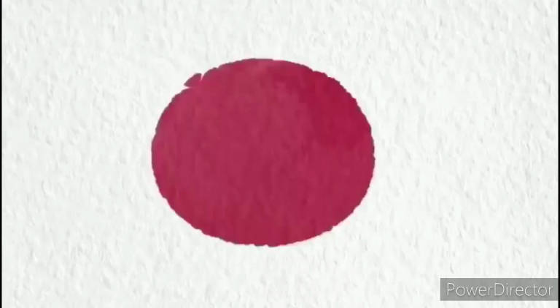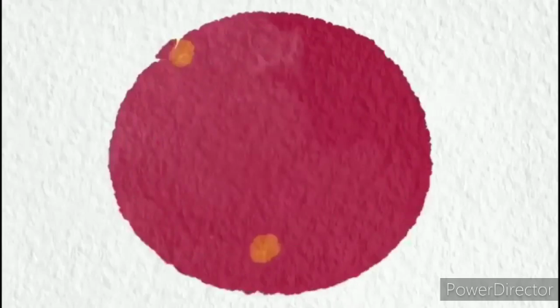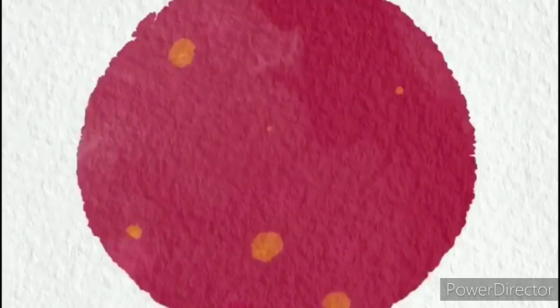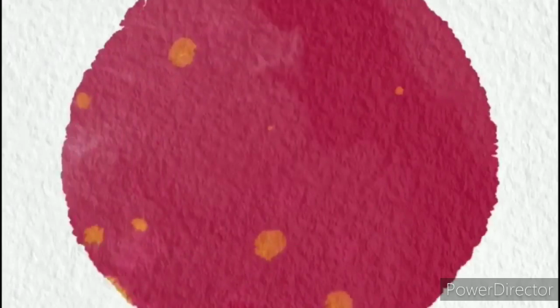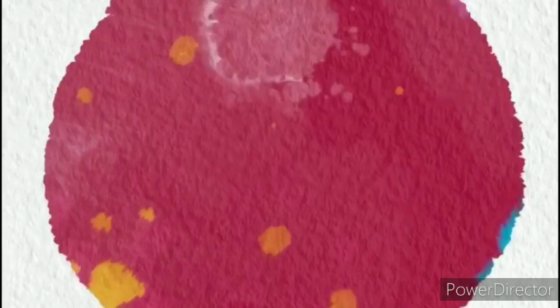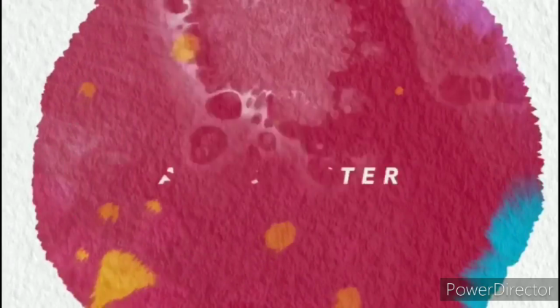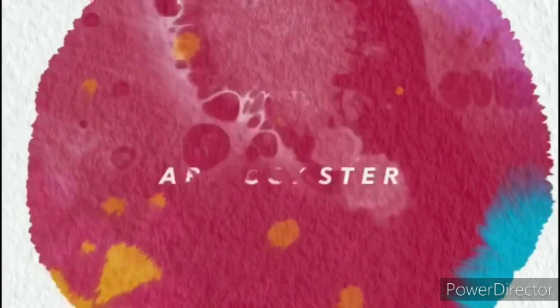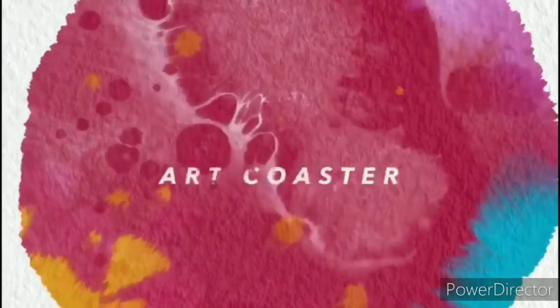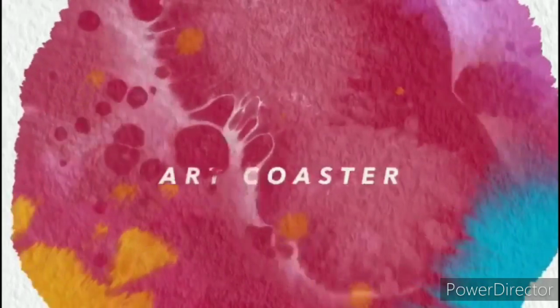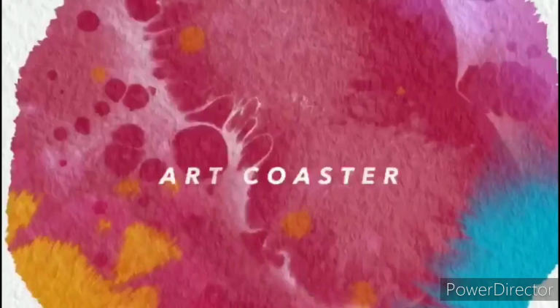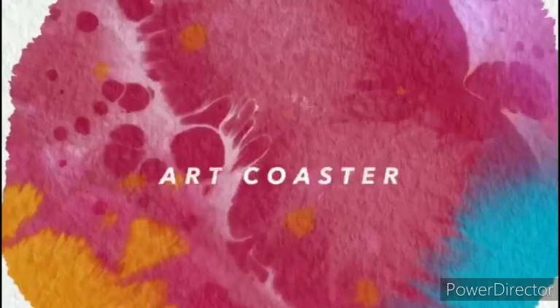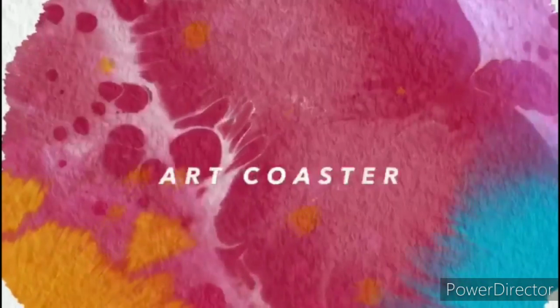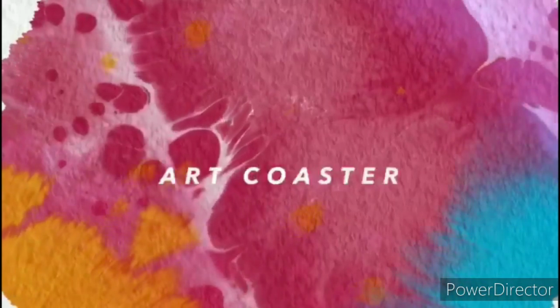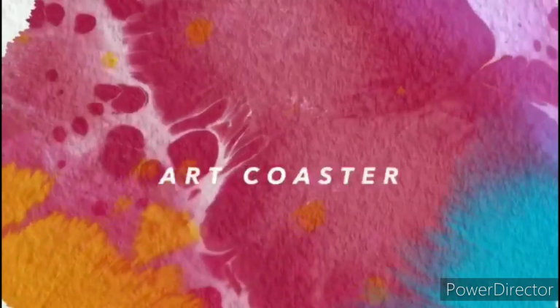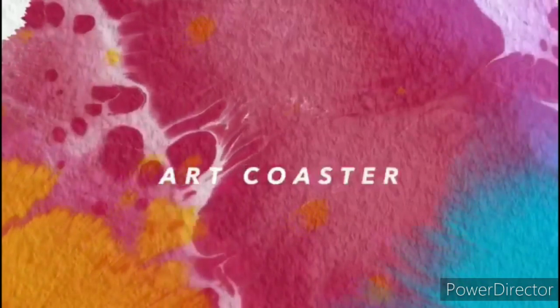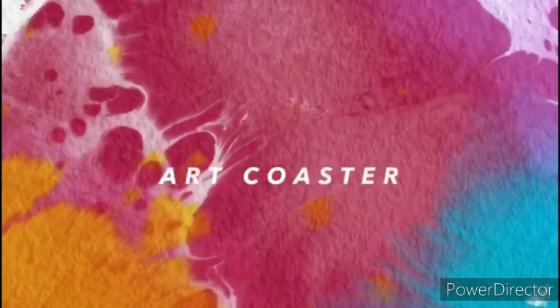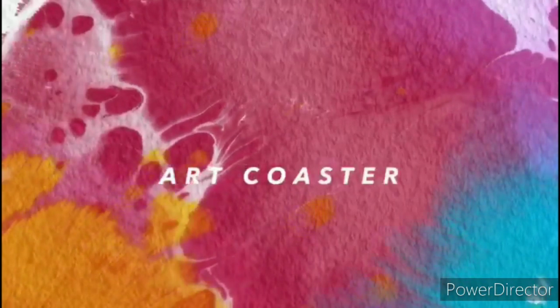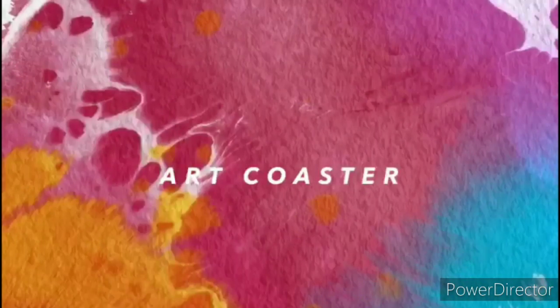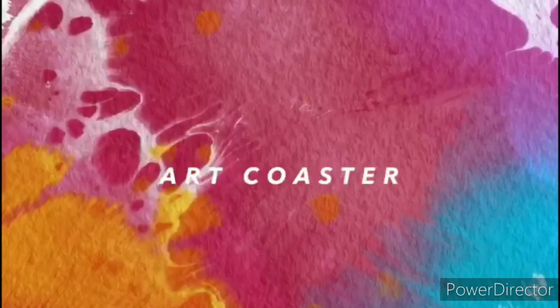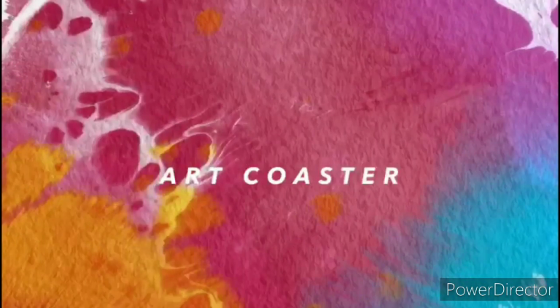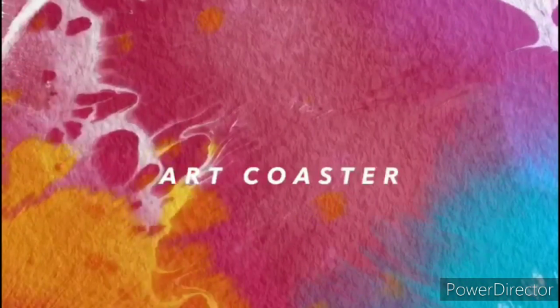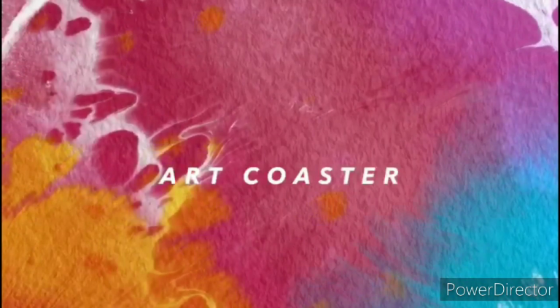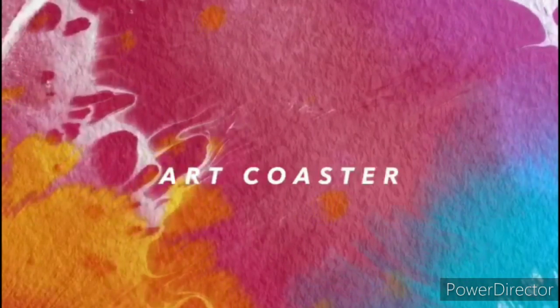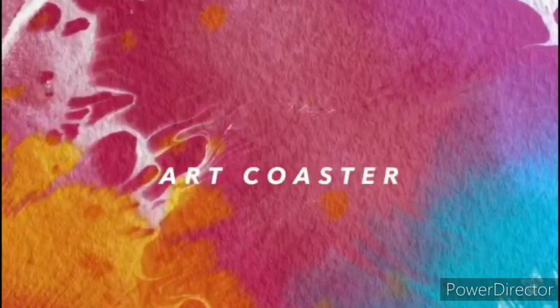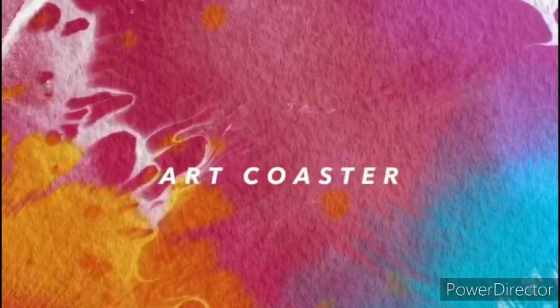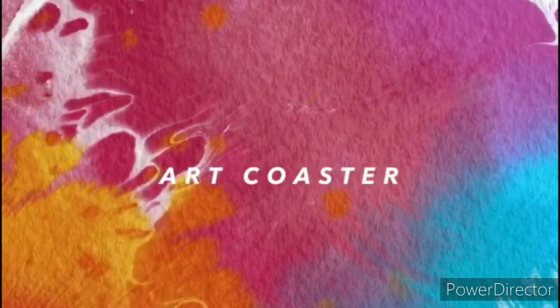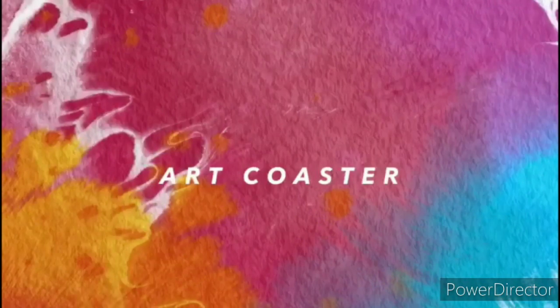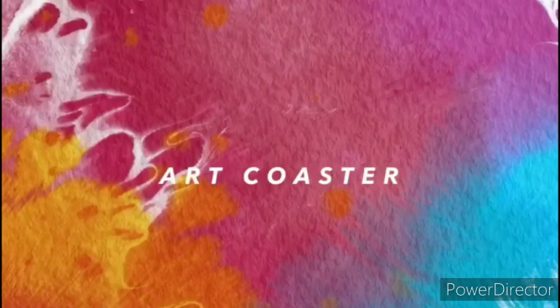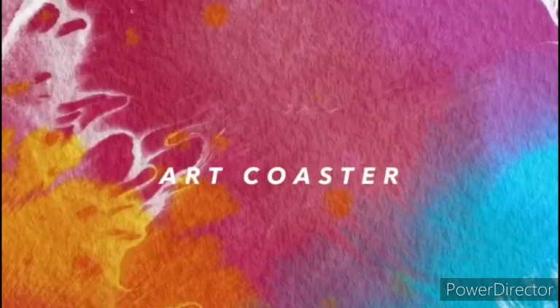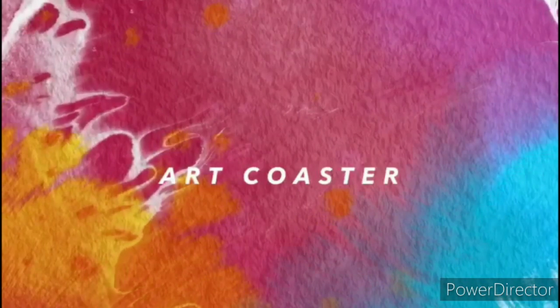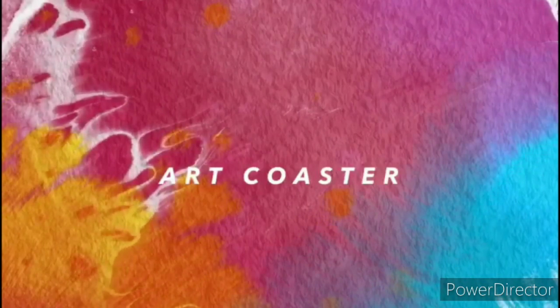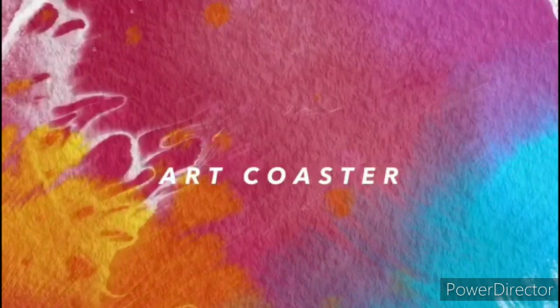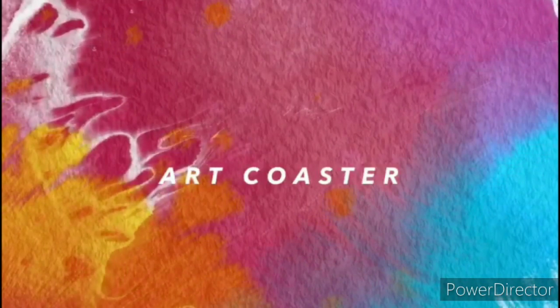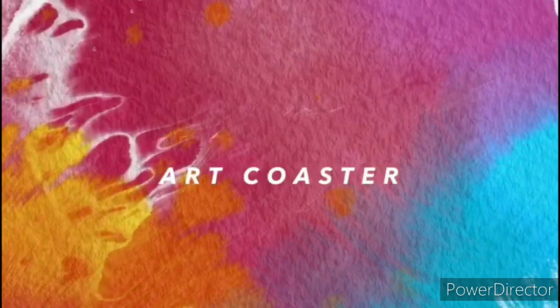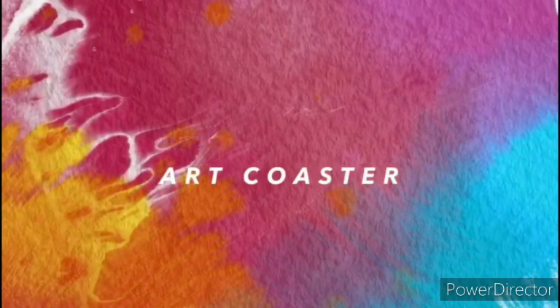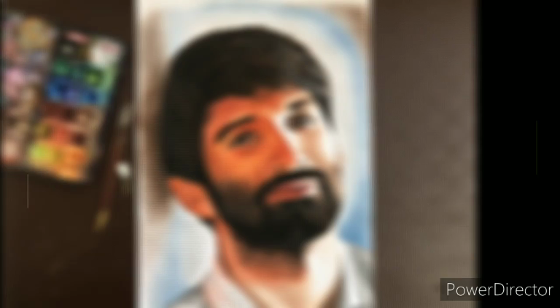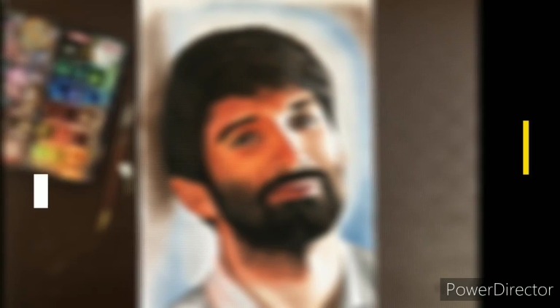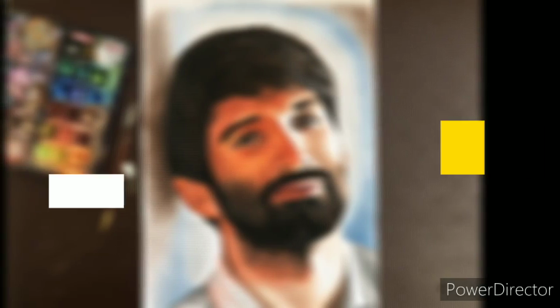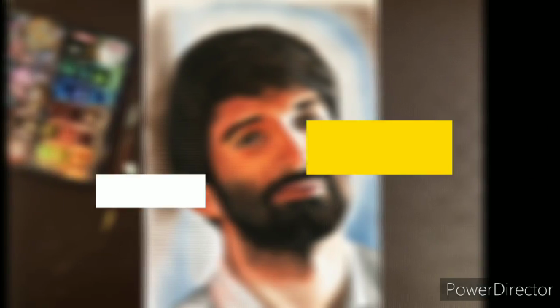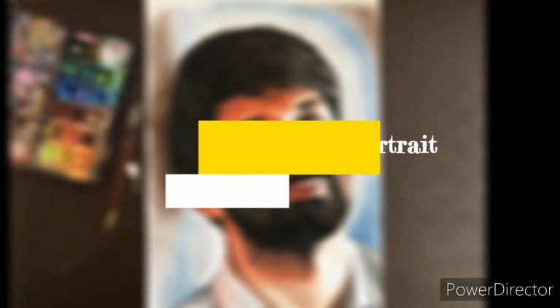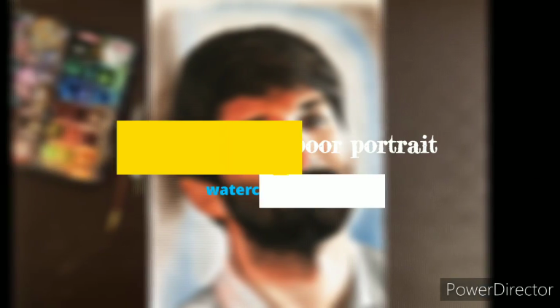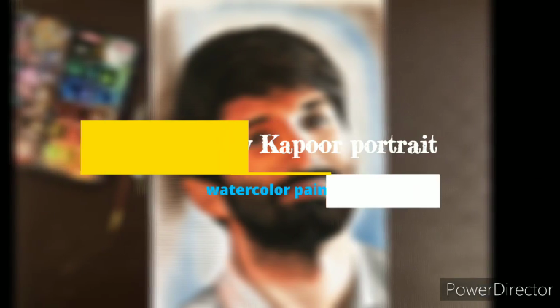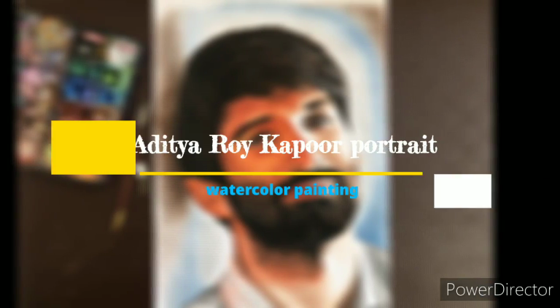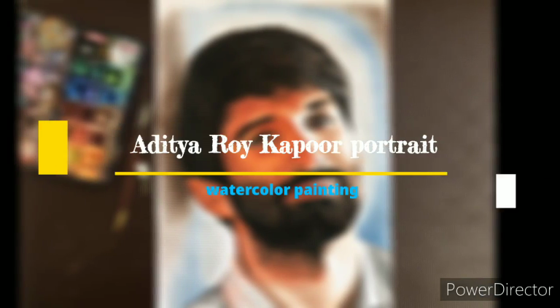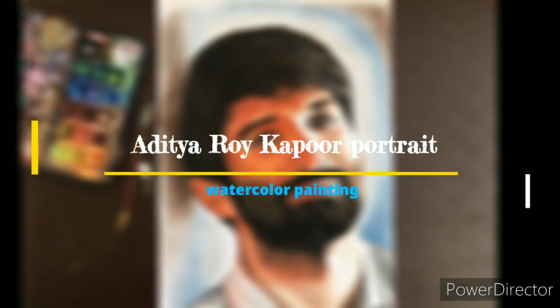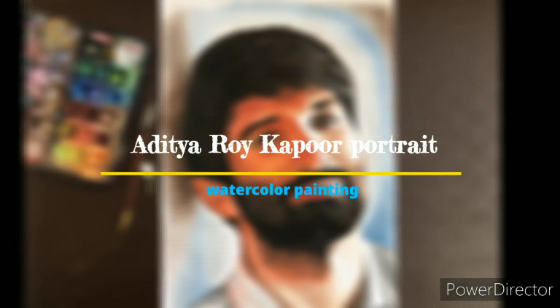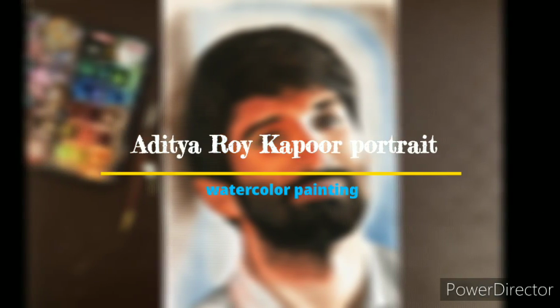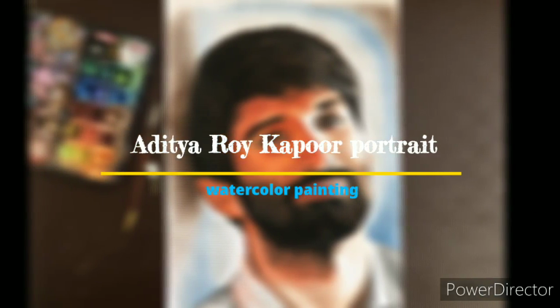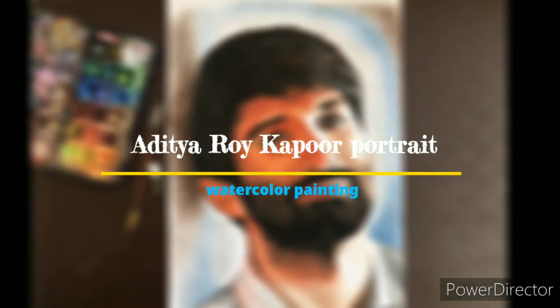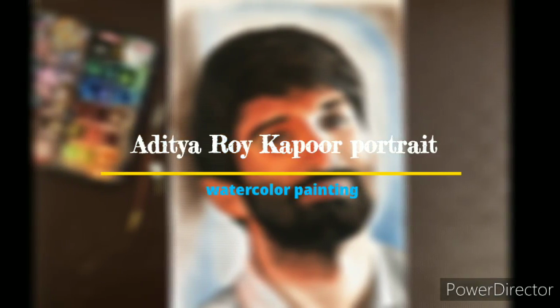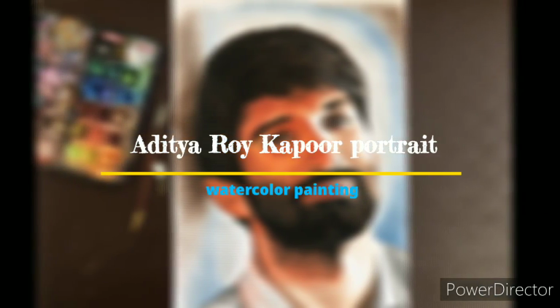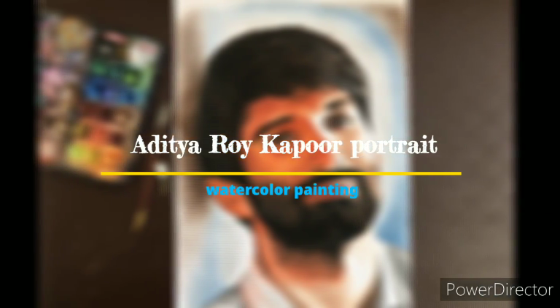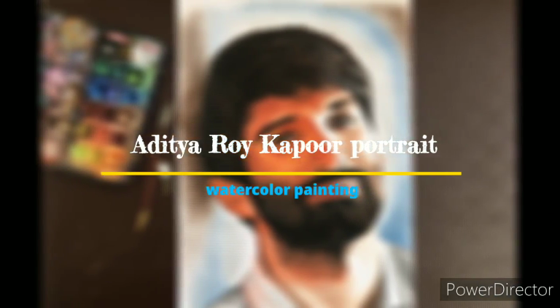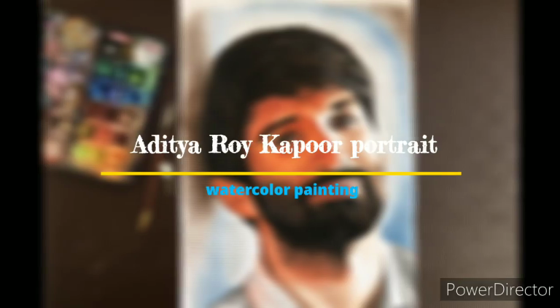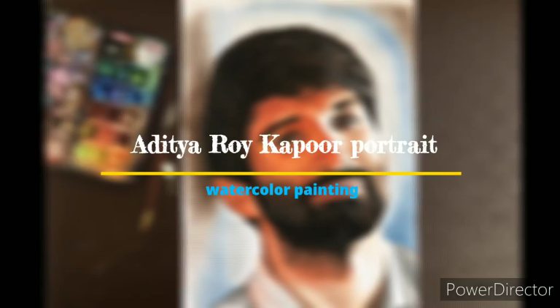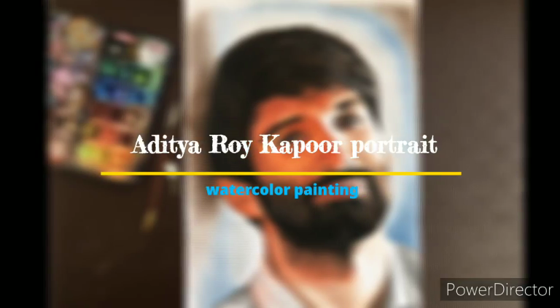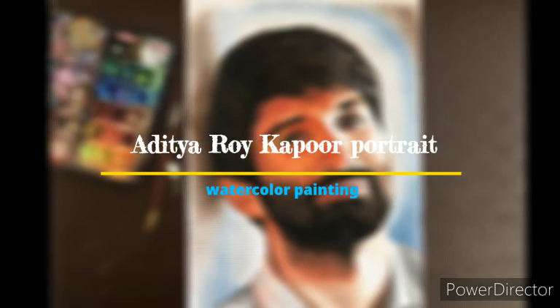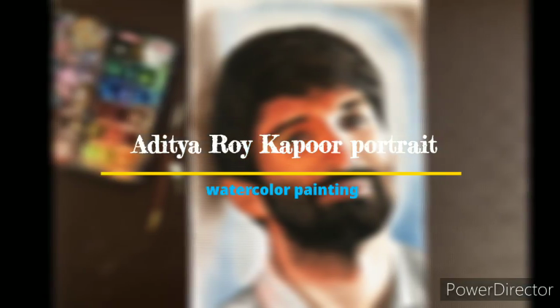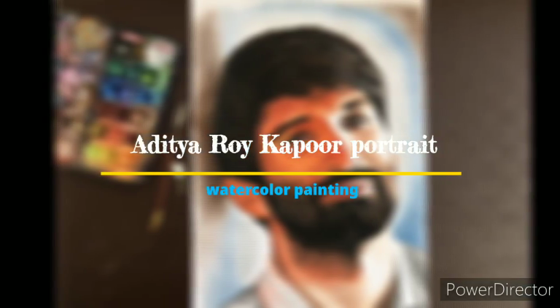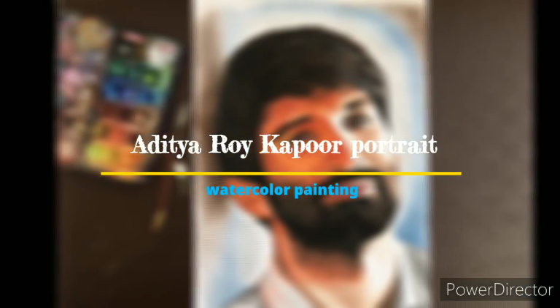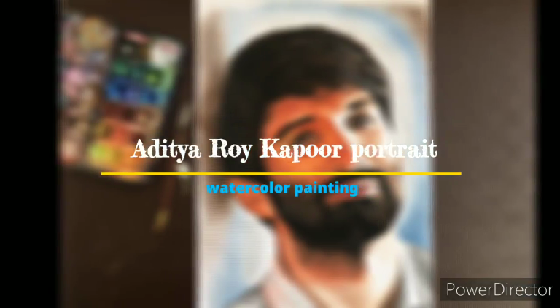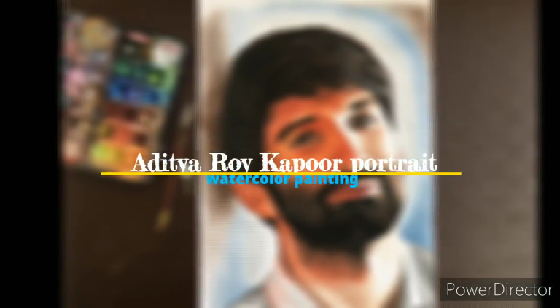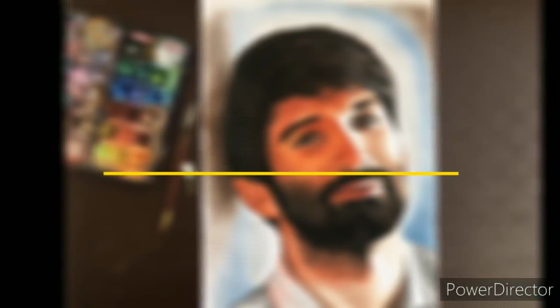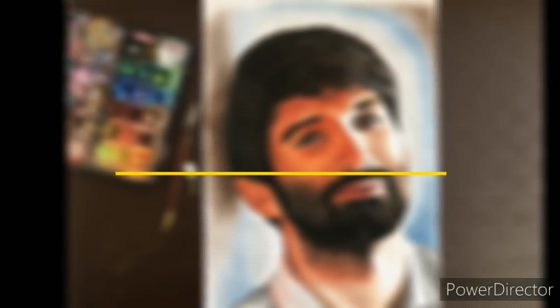Hey guys, welcome back to my channel. In today's video, I will paint Aditya Roy Kapoor's portrait.